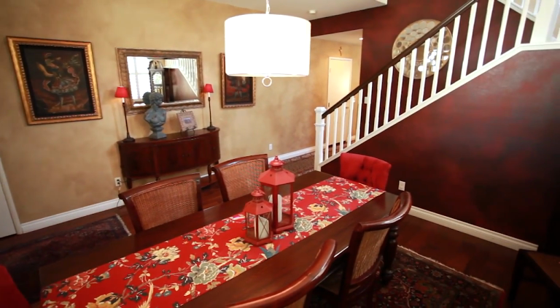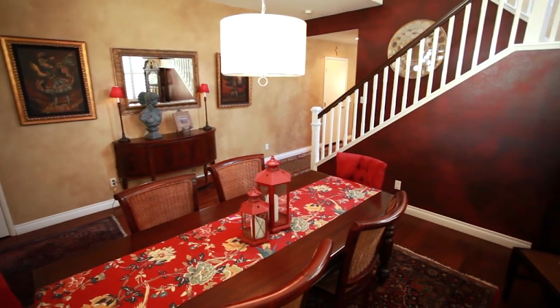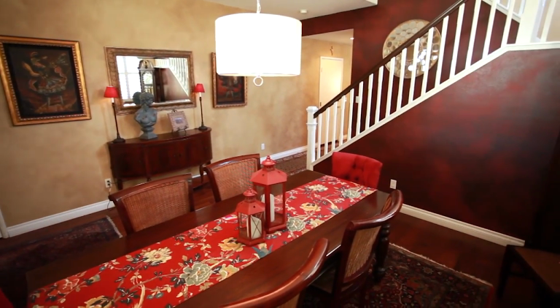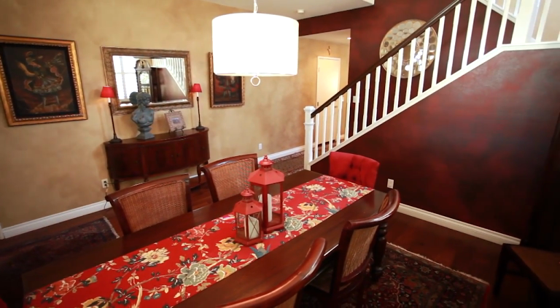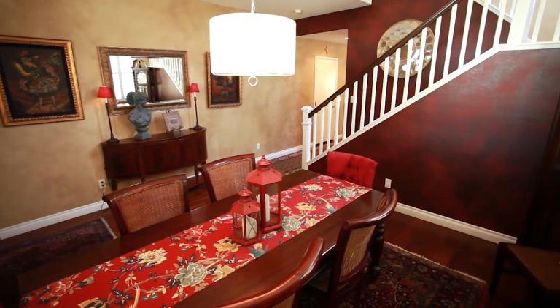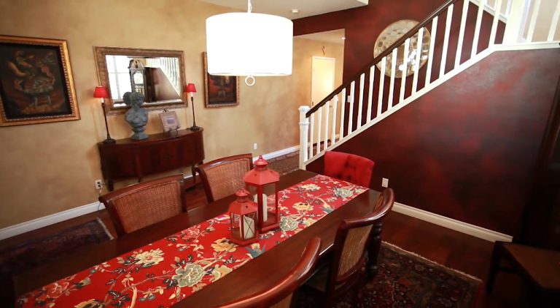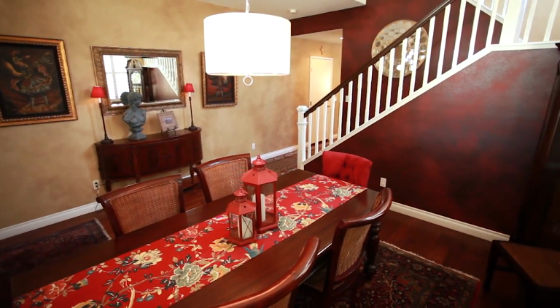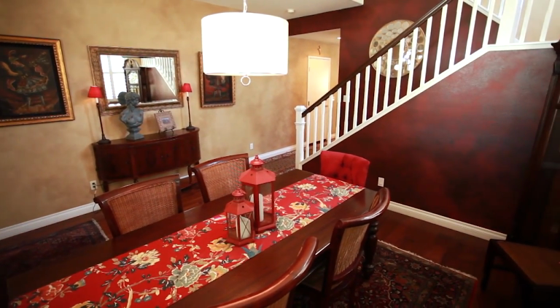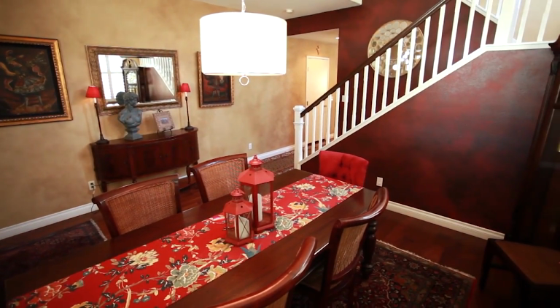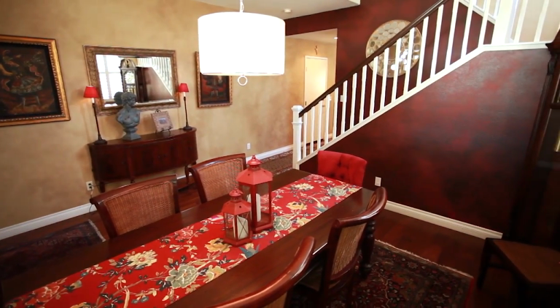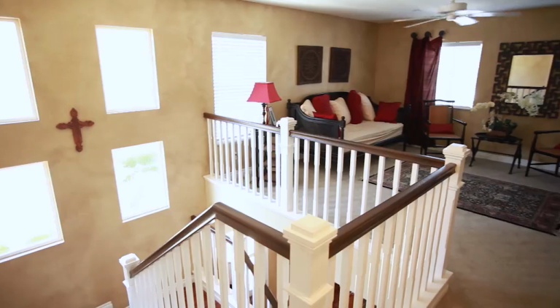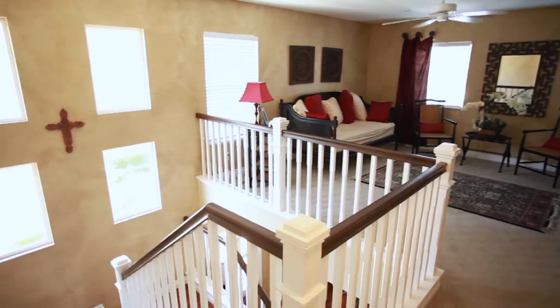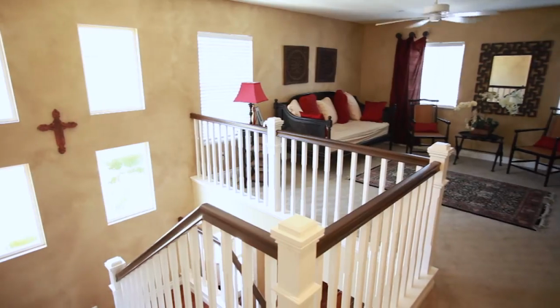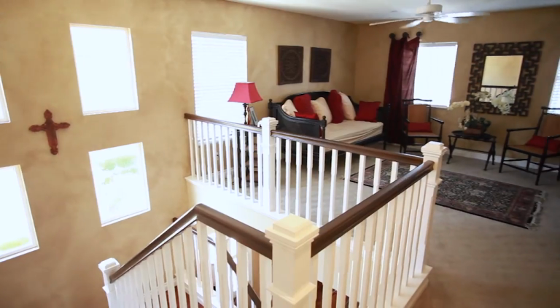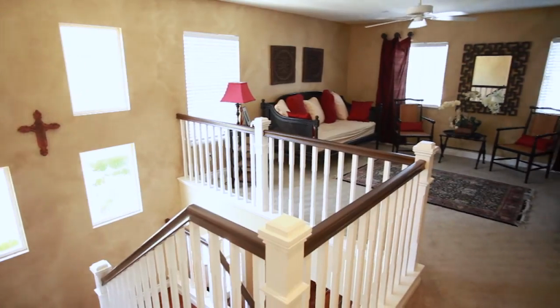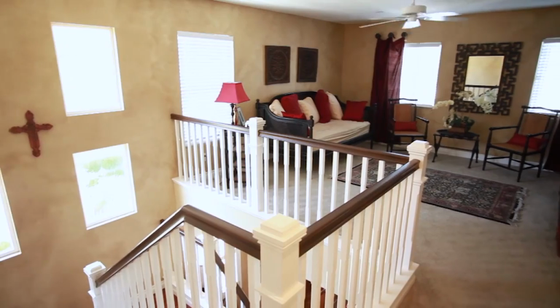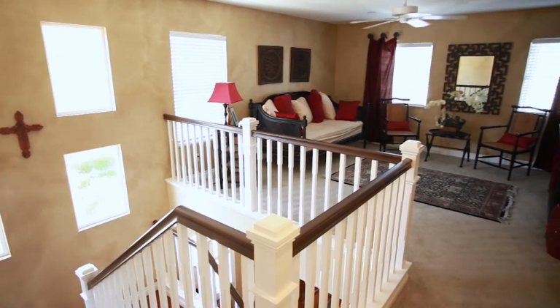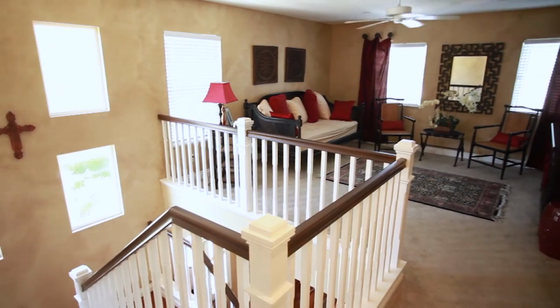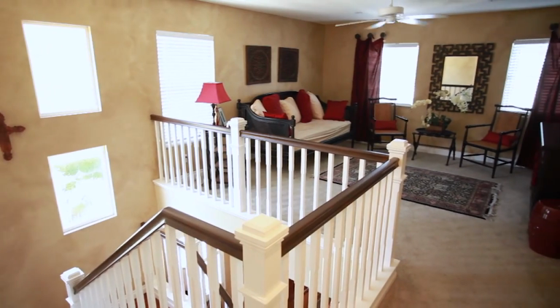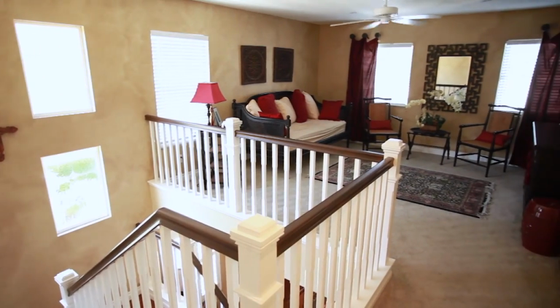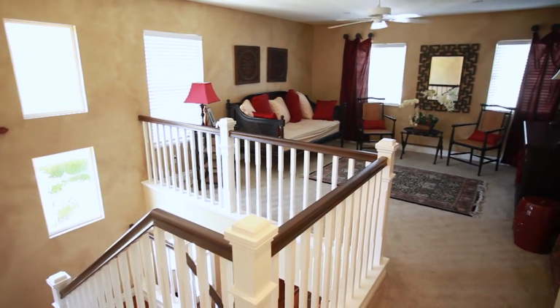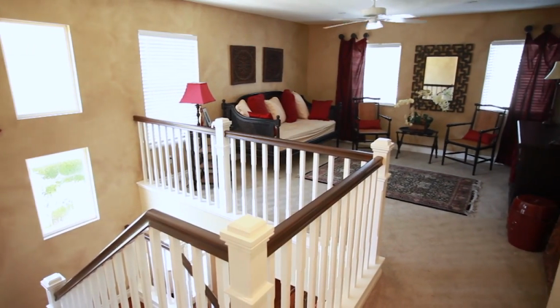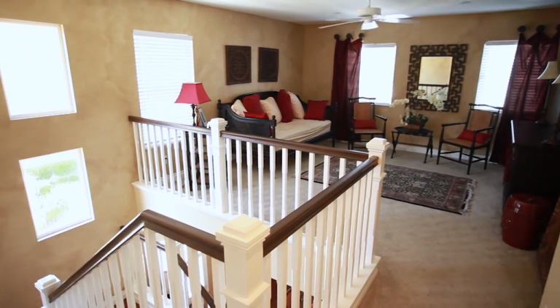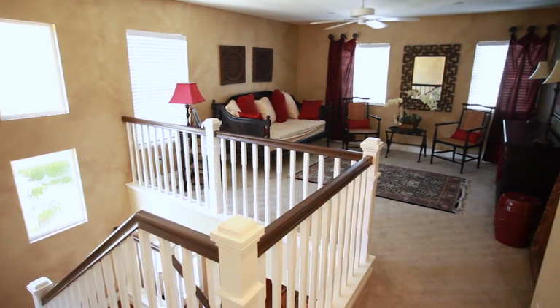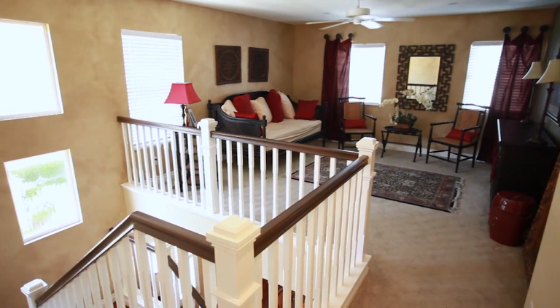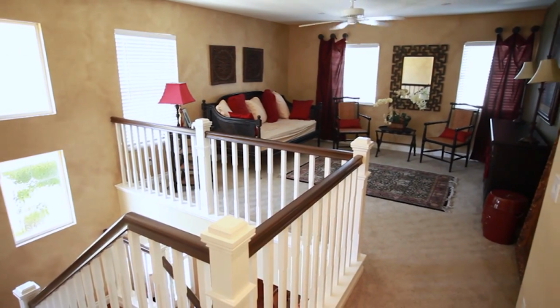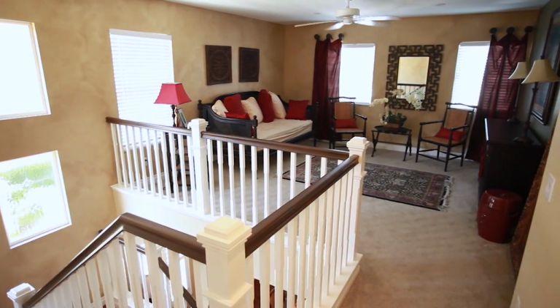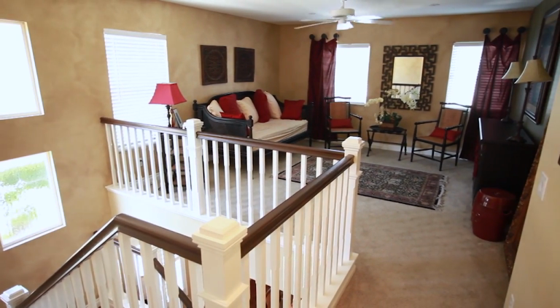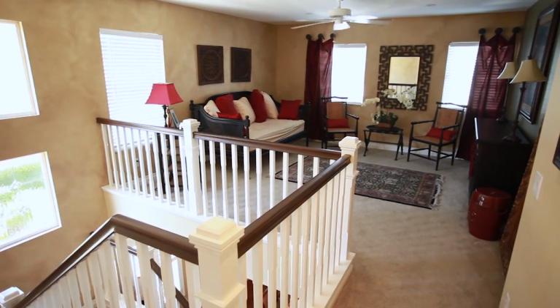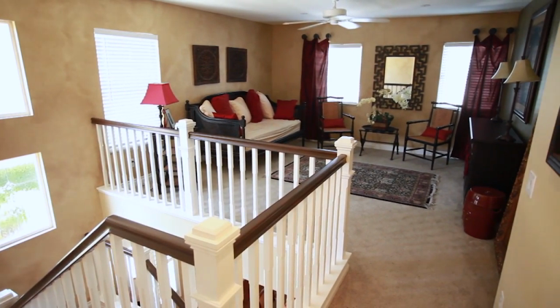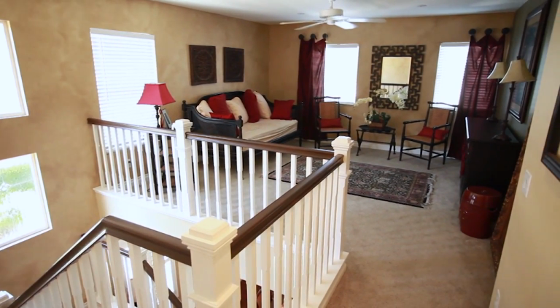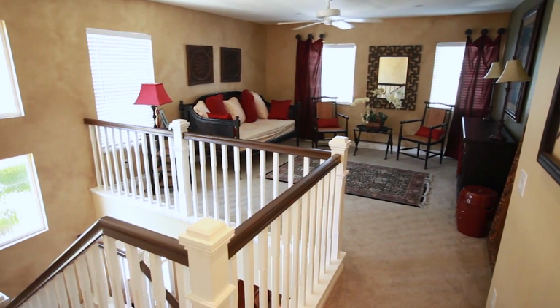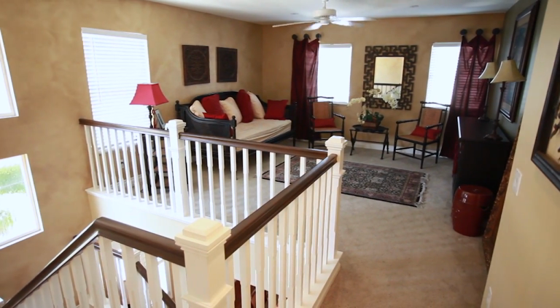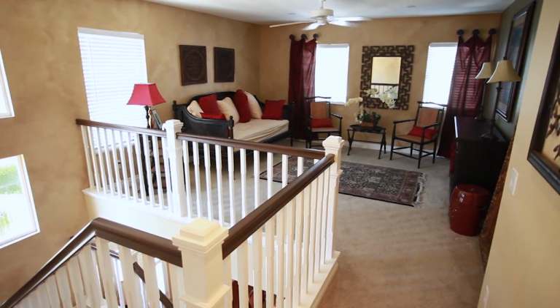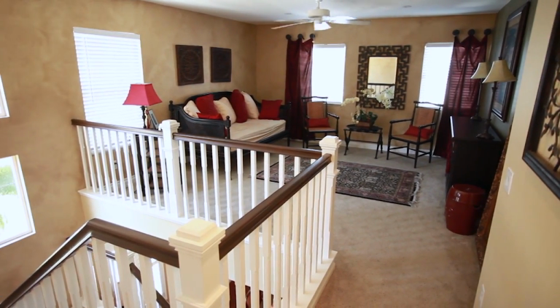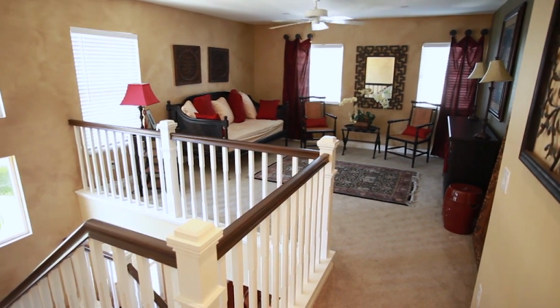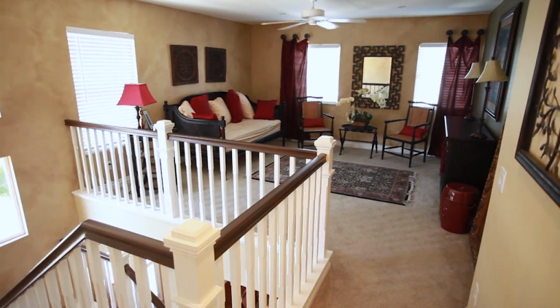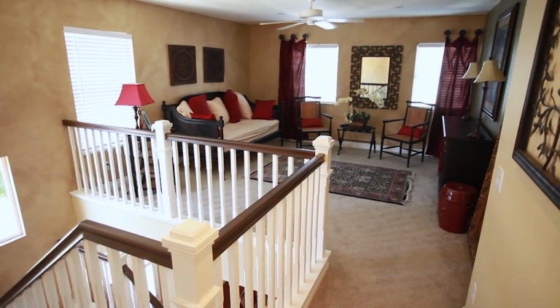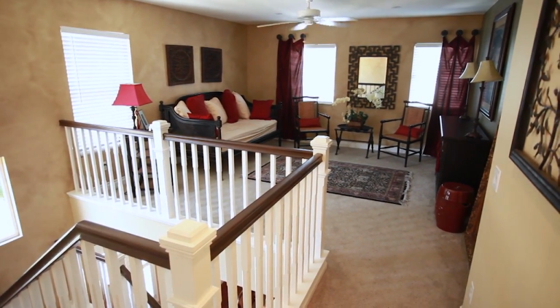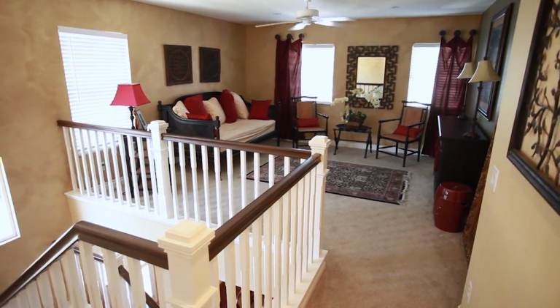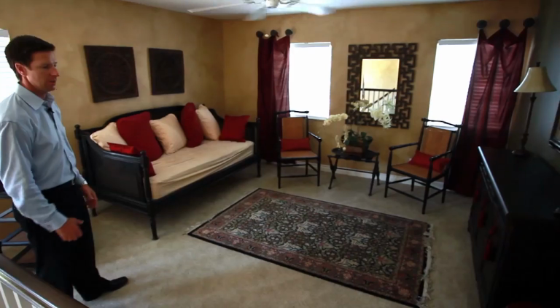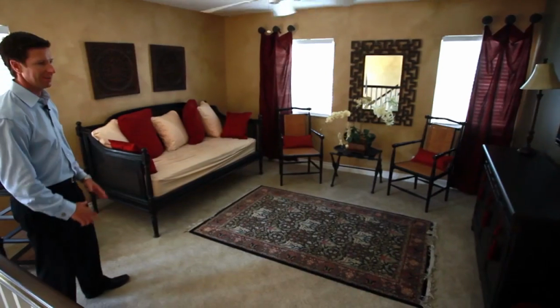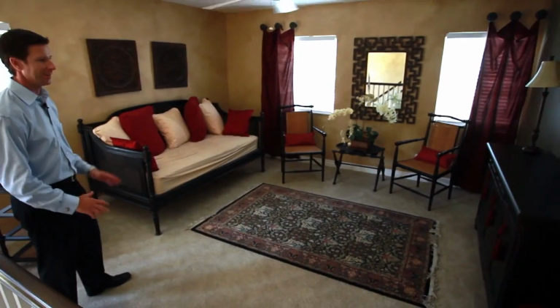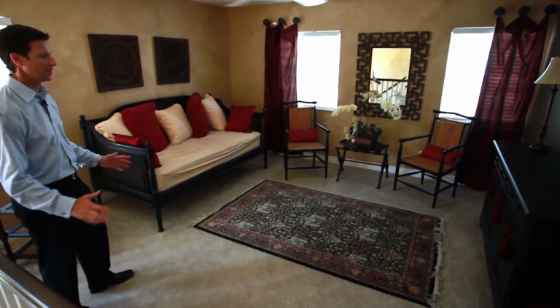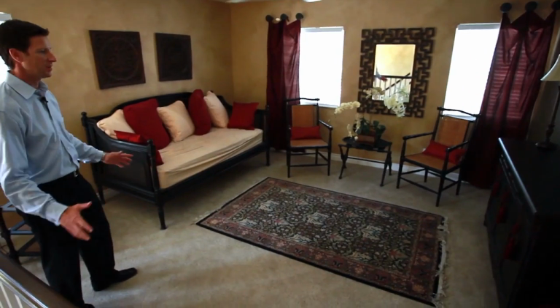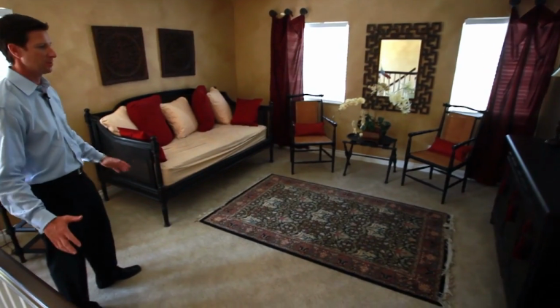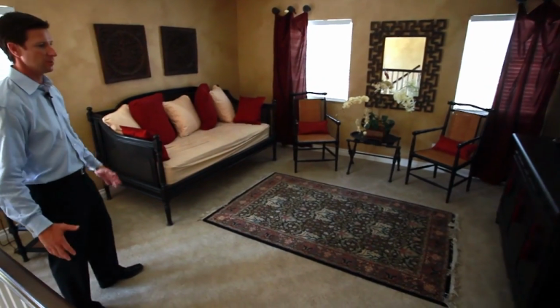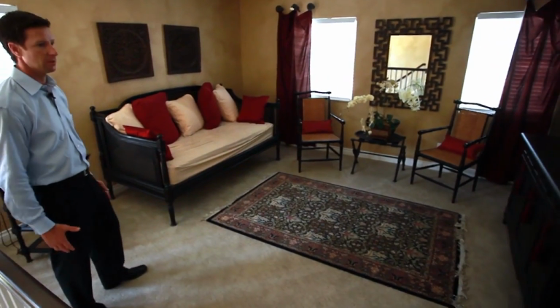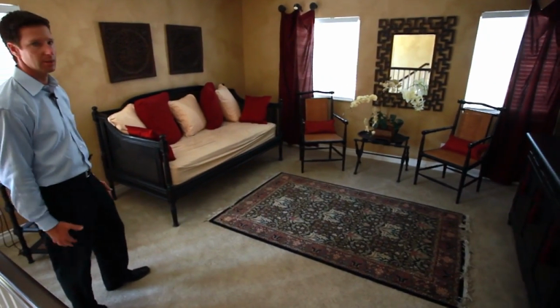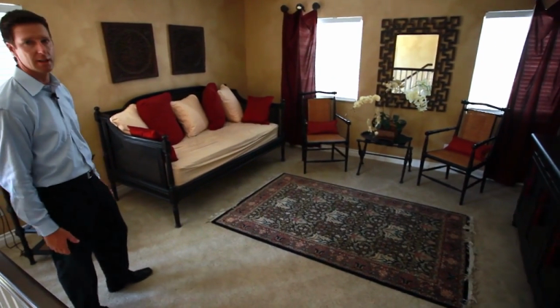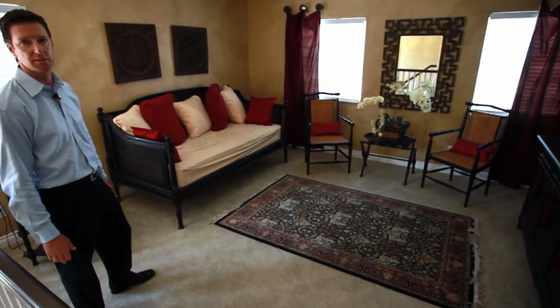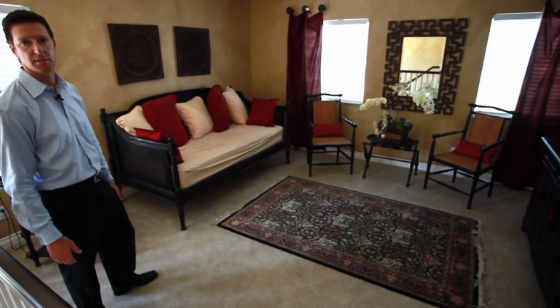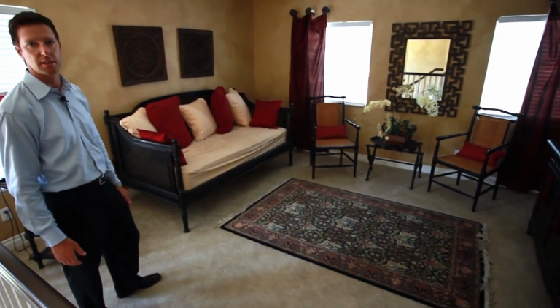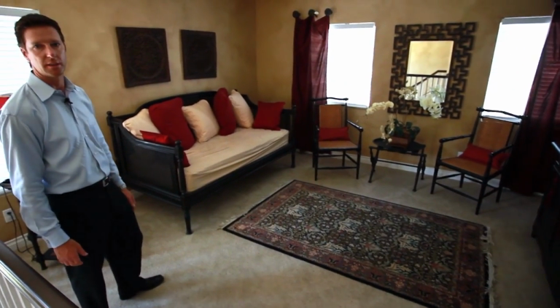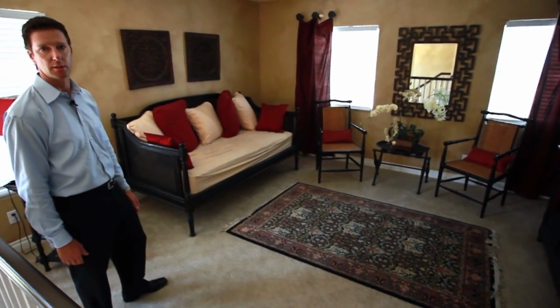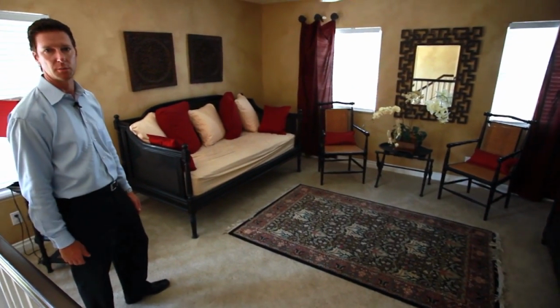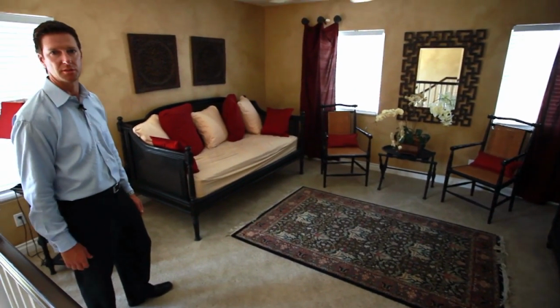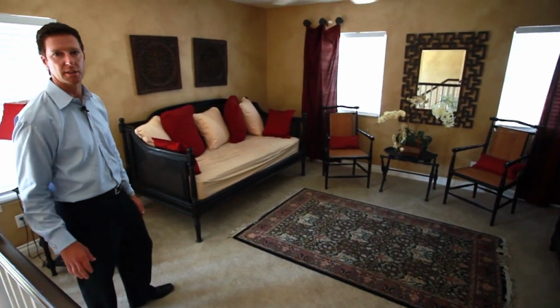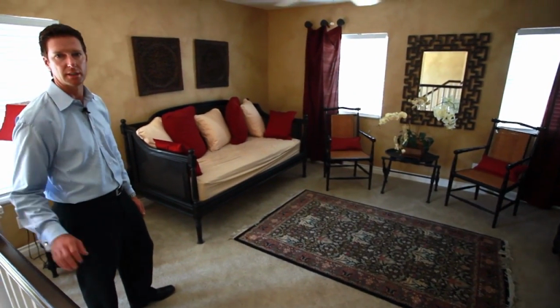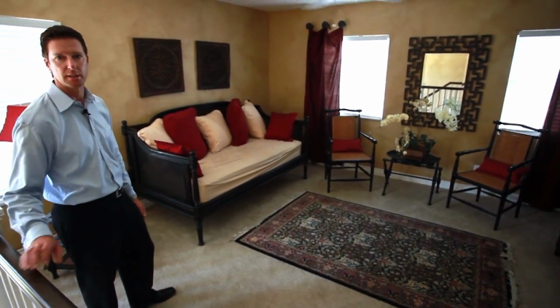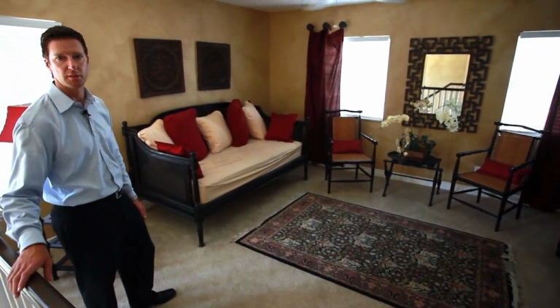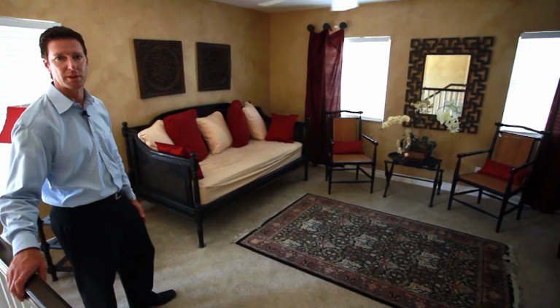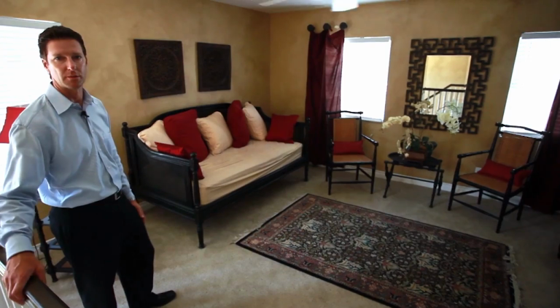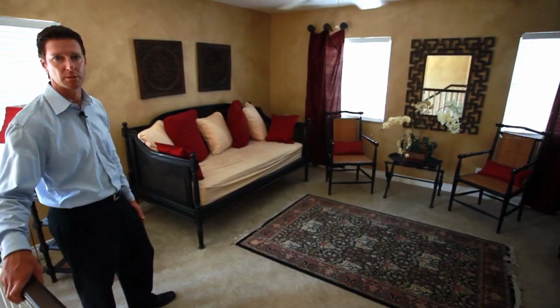One of the best features upstairs is this large room-sized loft. A lot of people utilize this area almost like another bedroom.